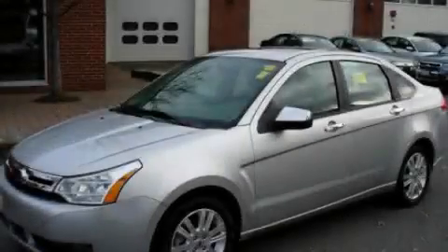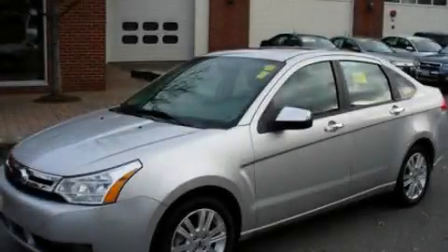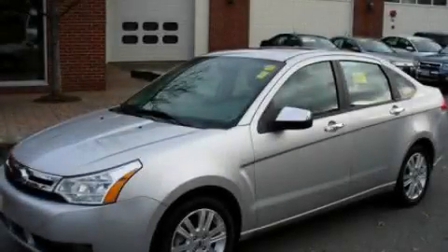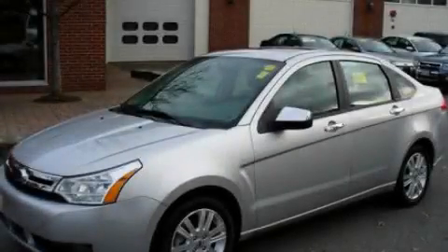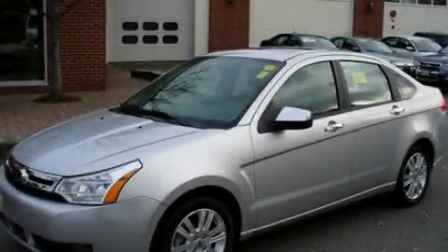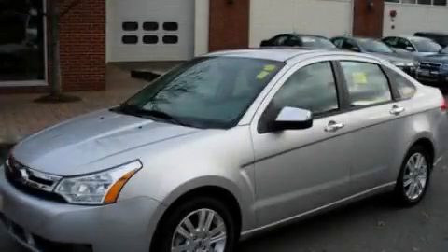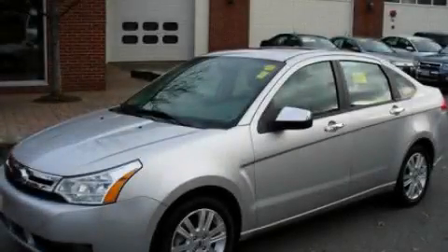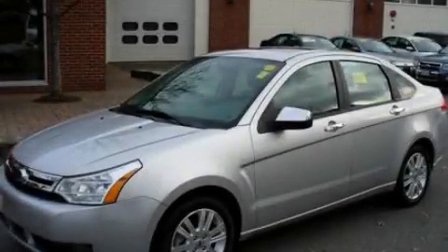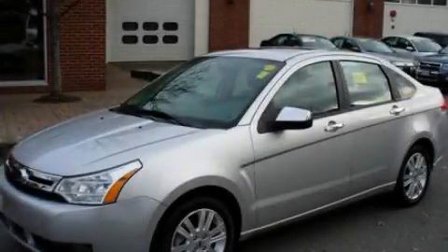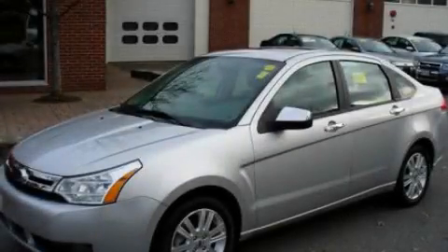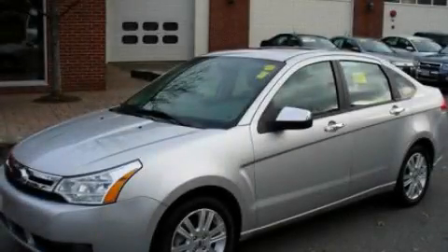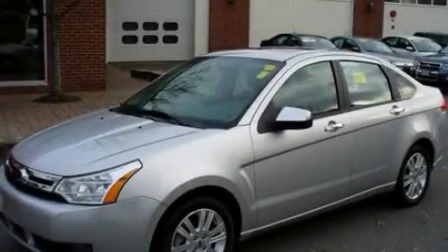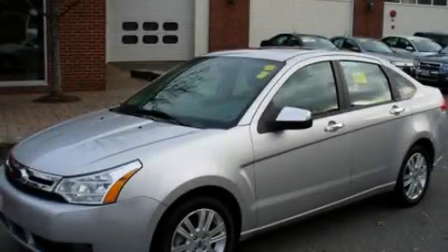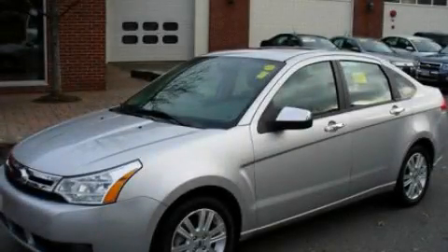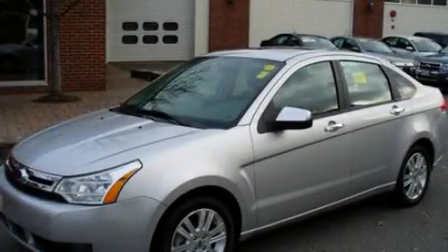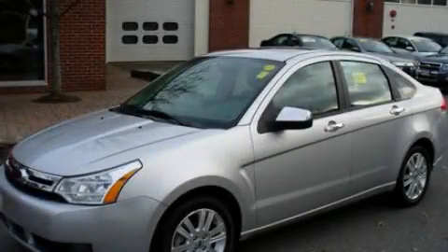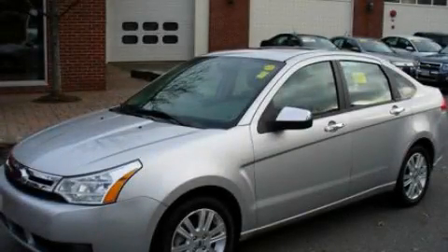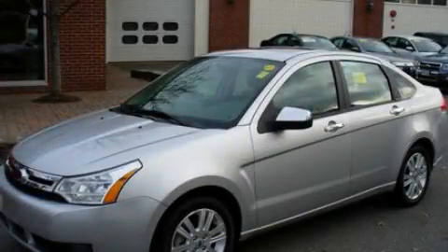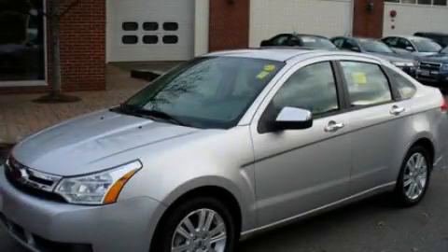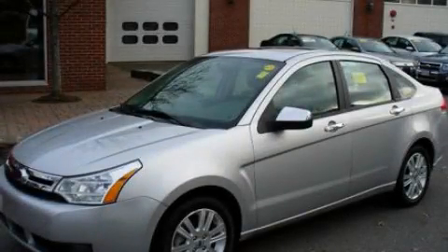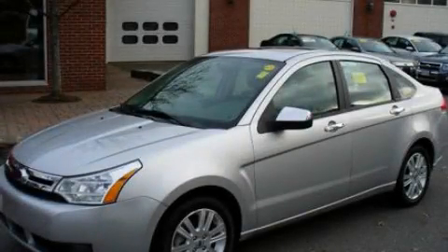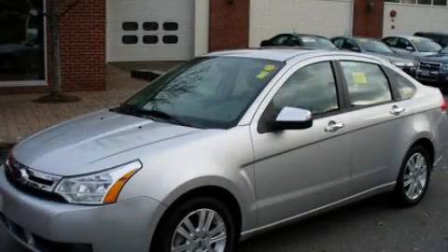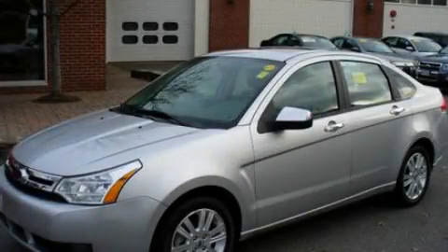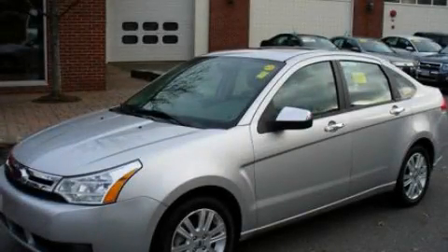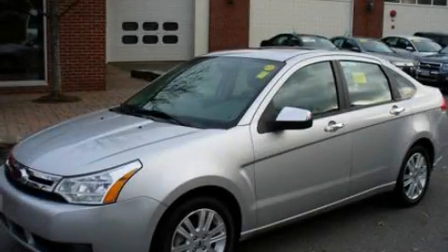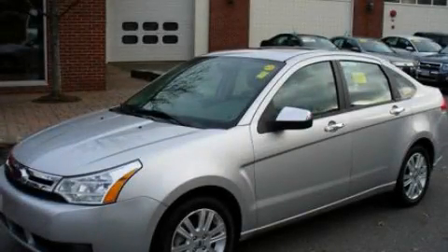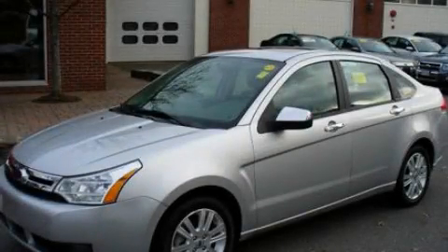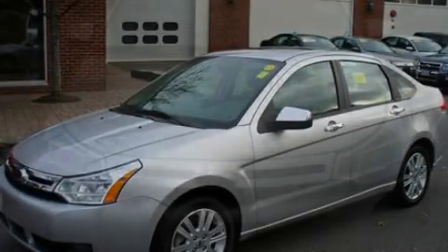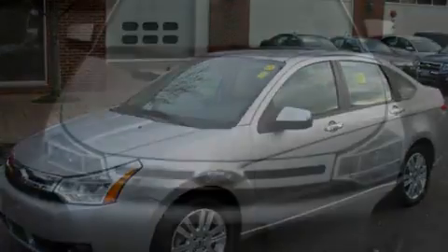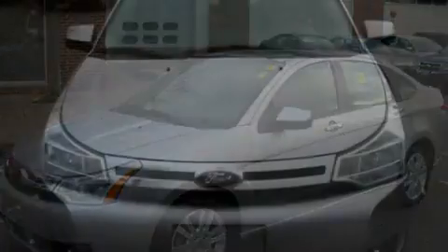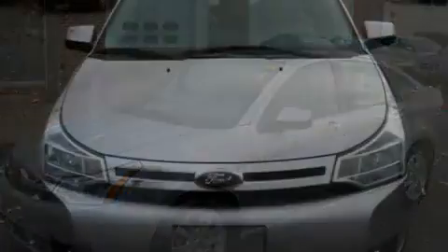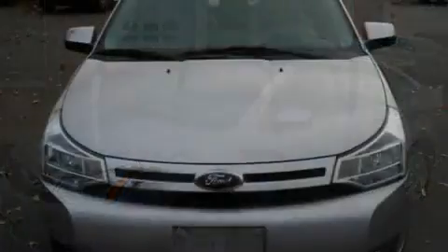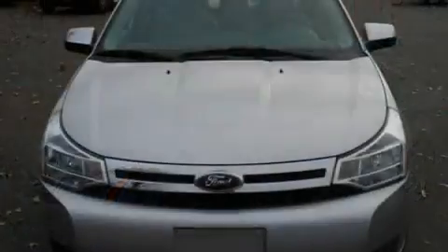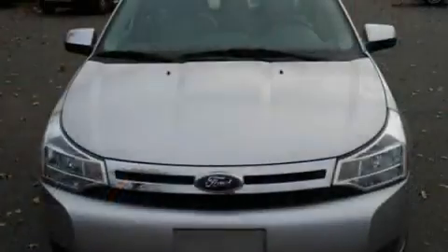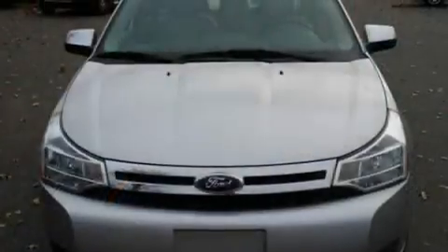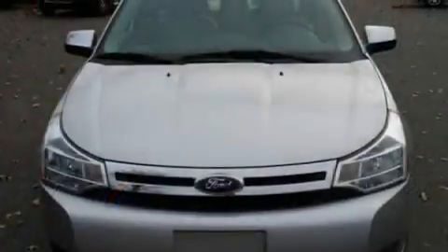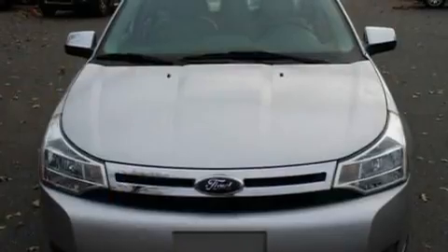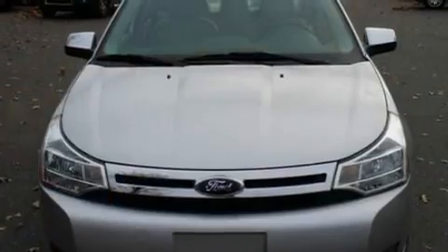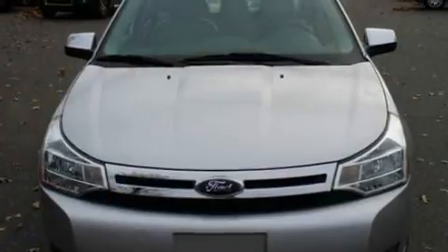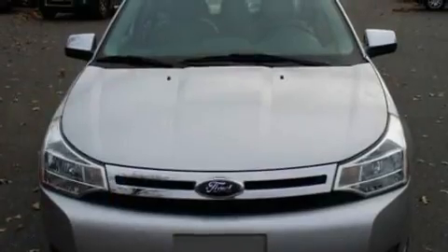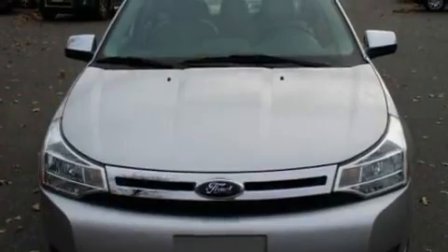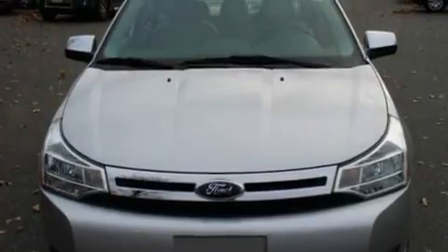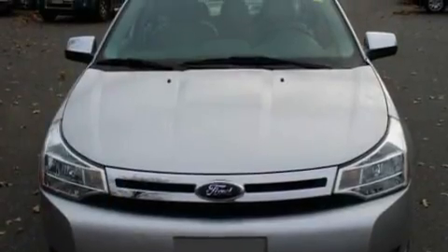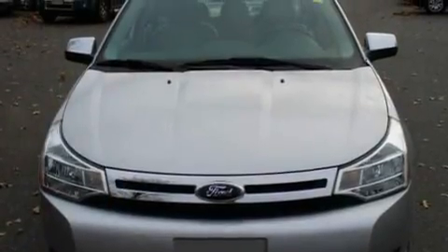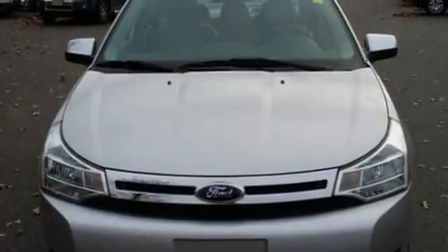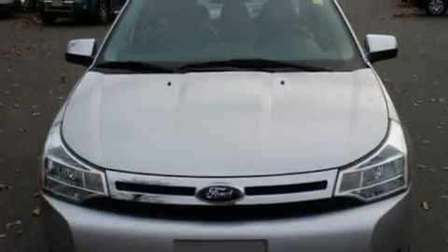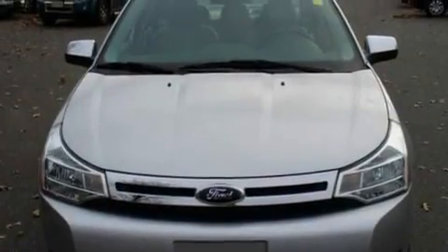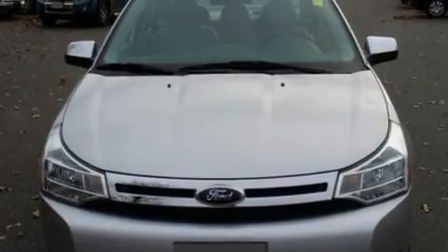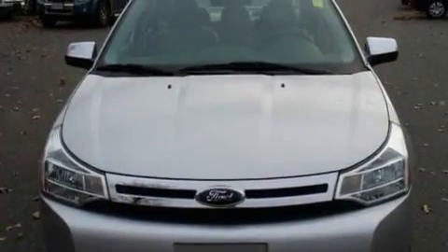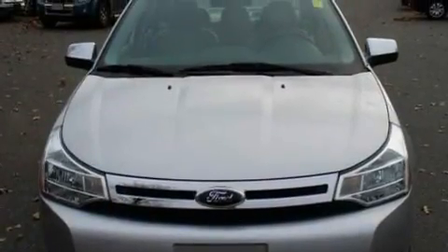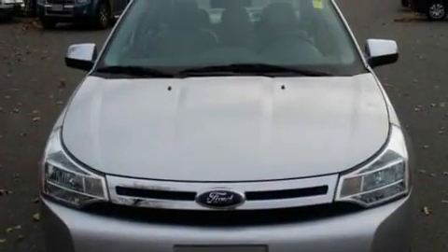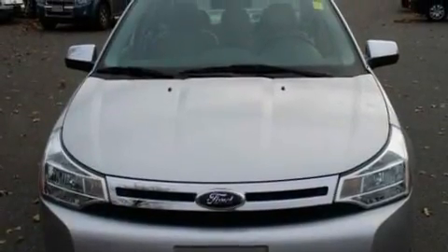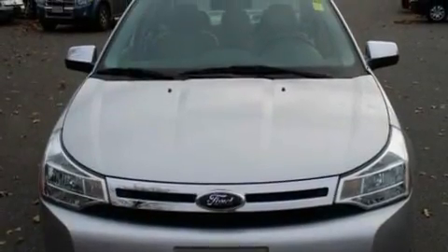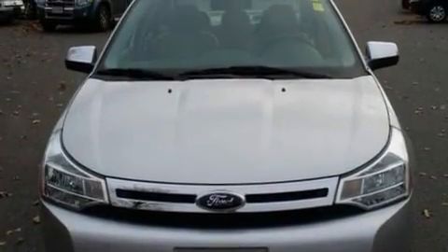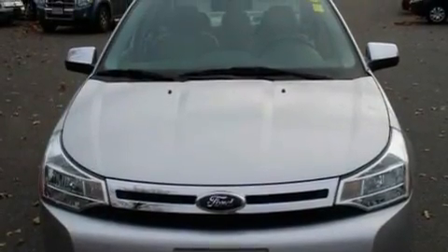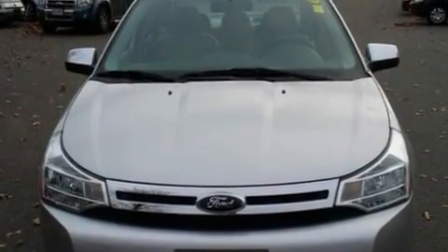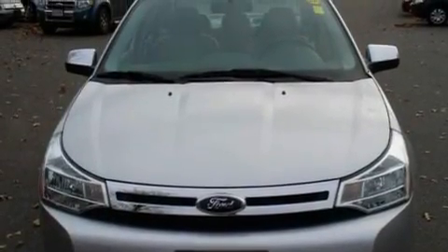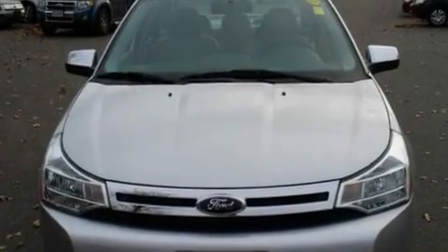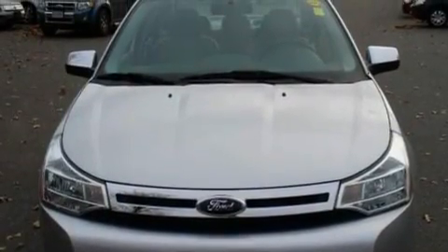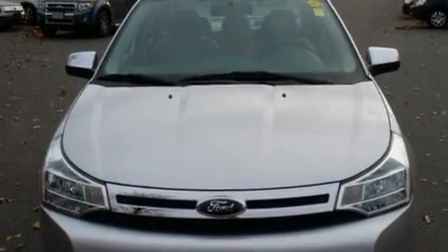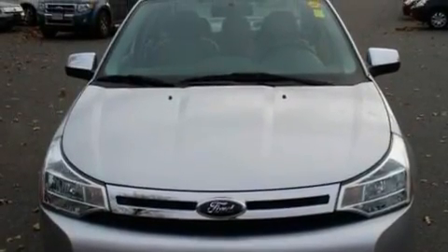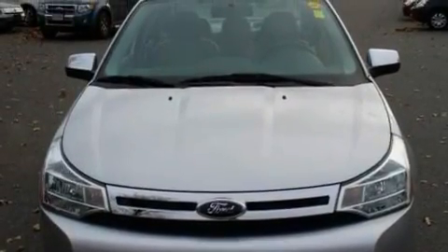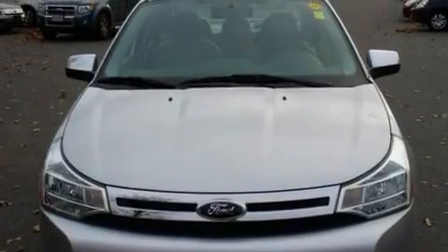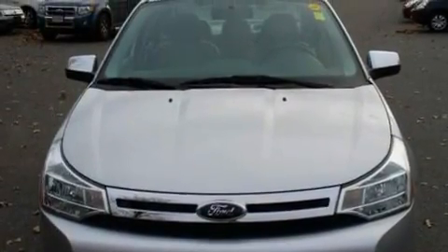This is a 2010 Ford Focus. It has a 2.0-liter four-cylinder engine and an automatic transmission.